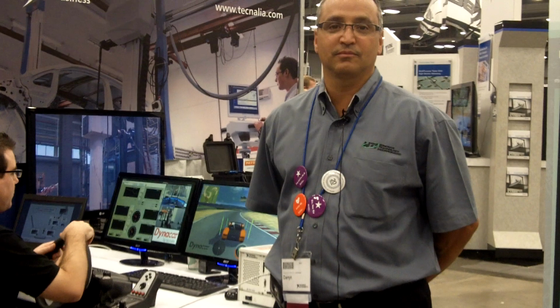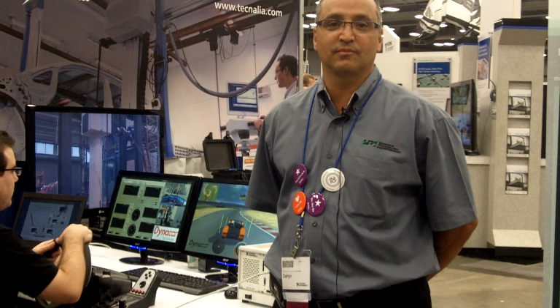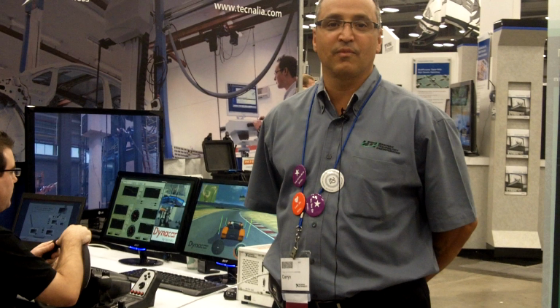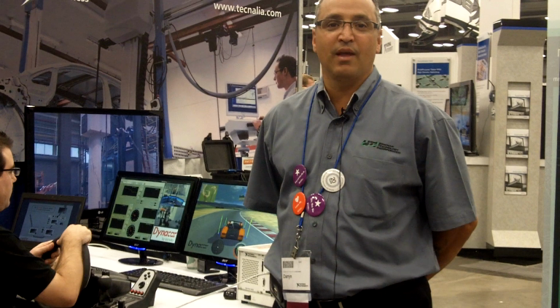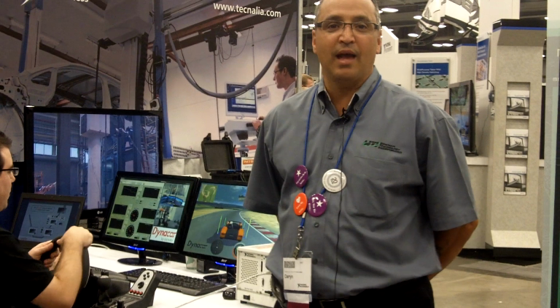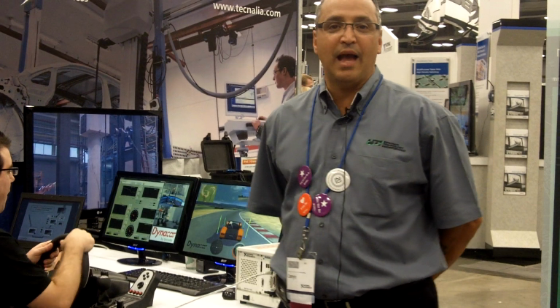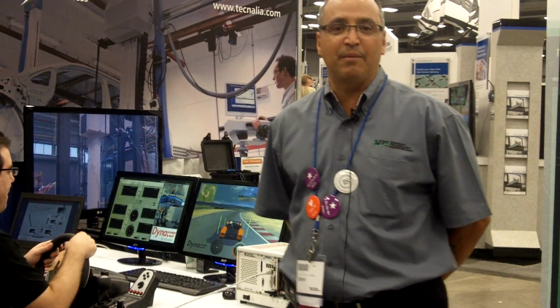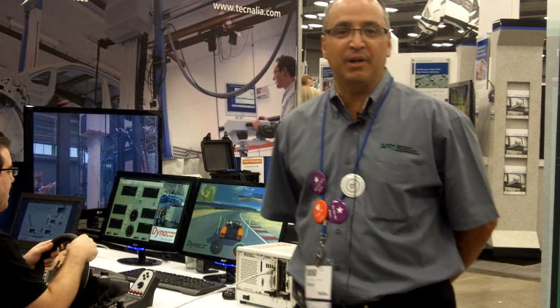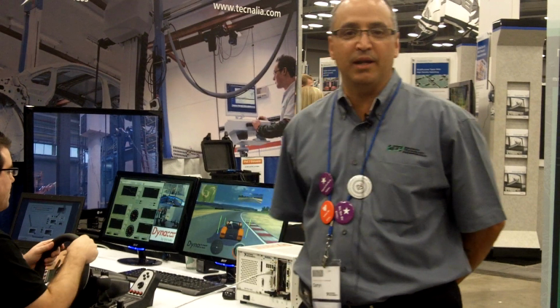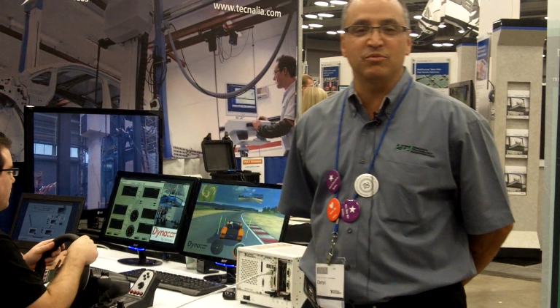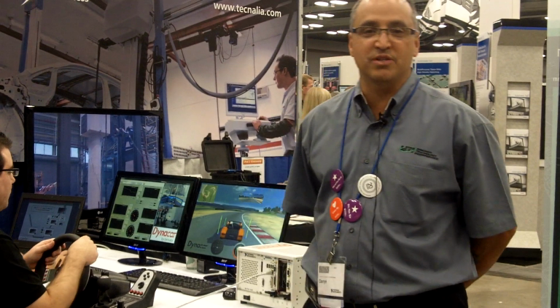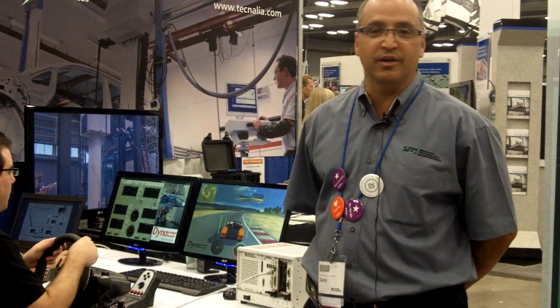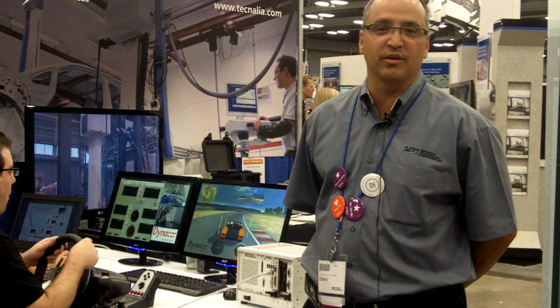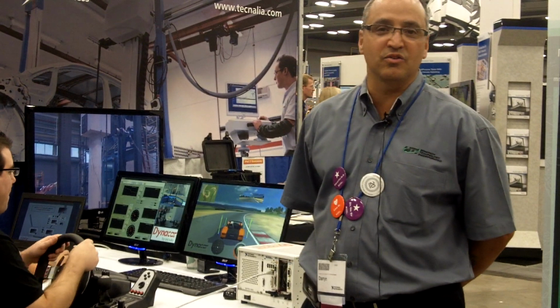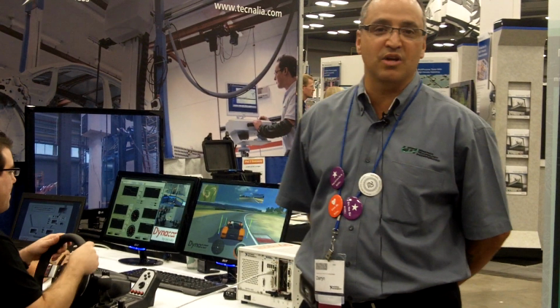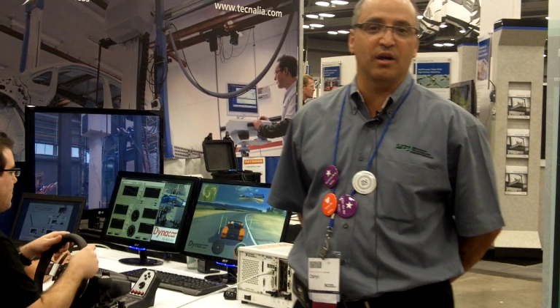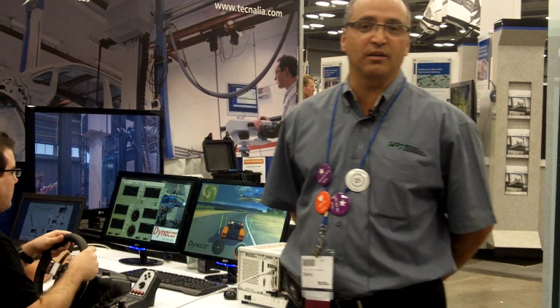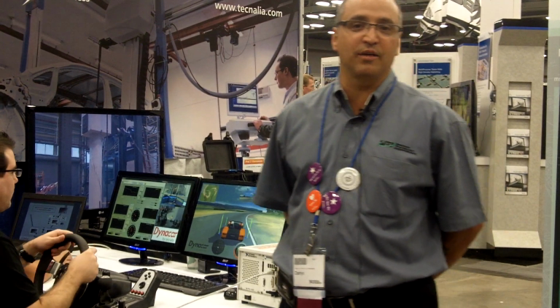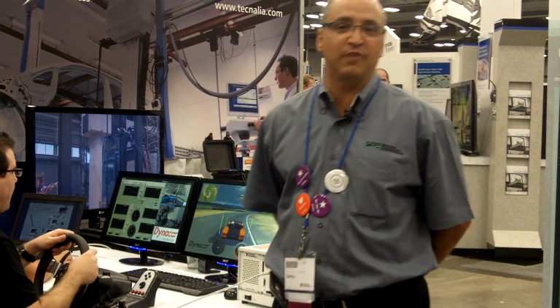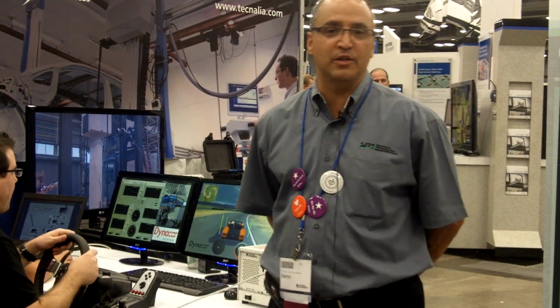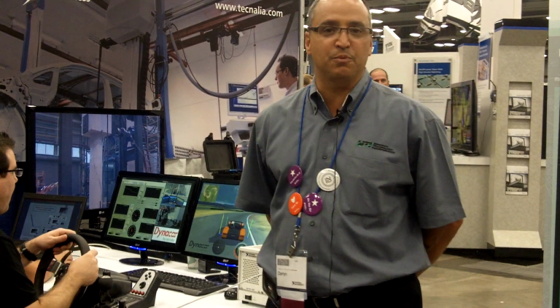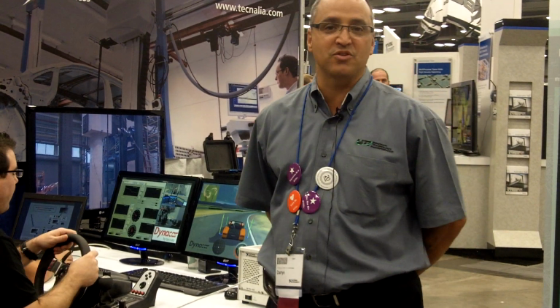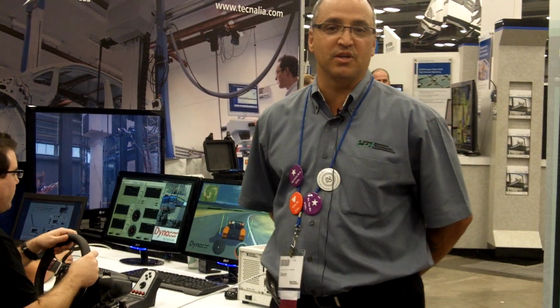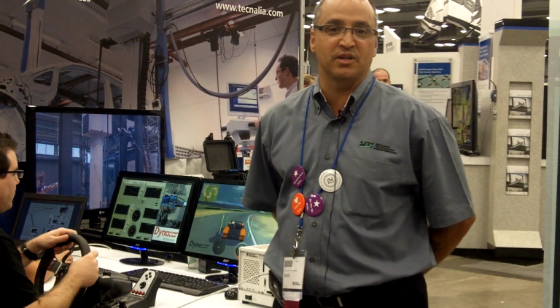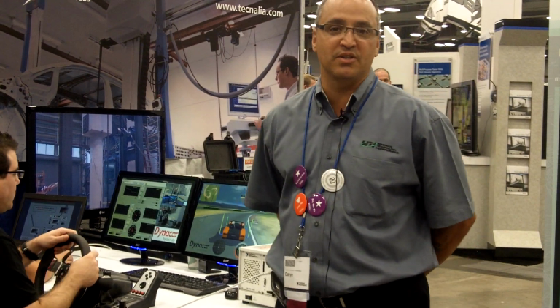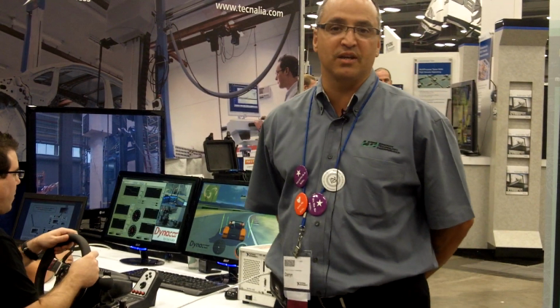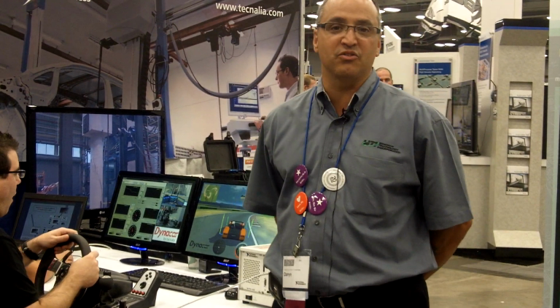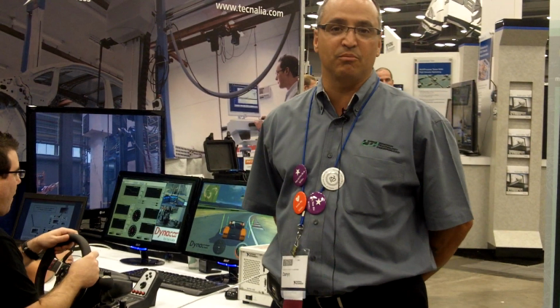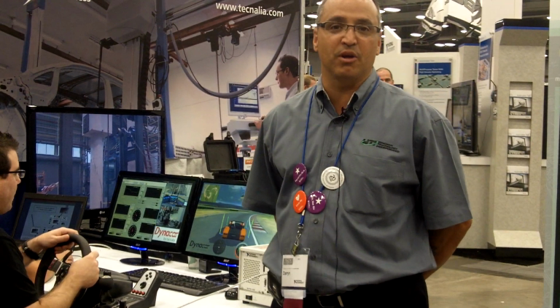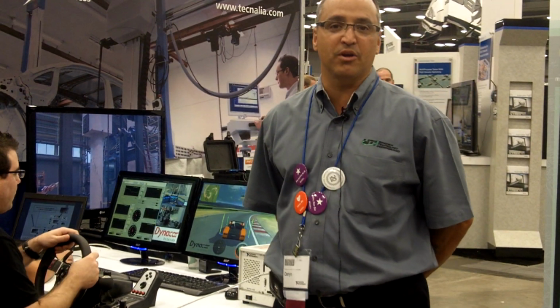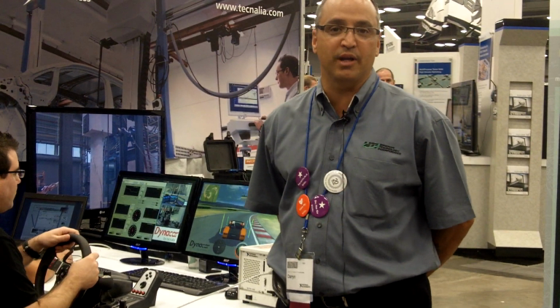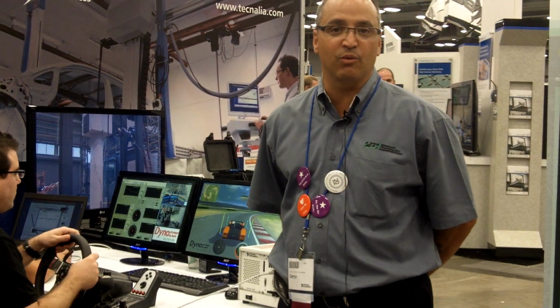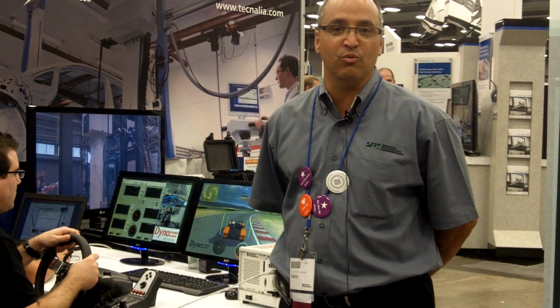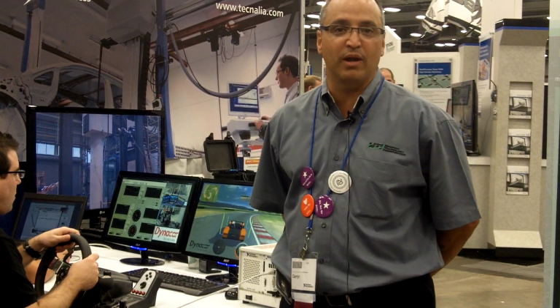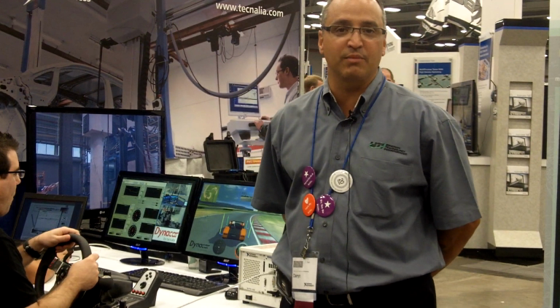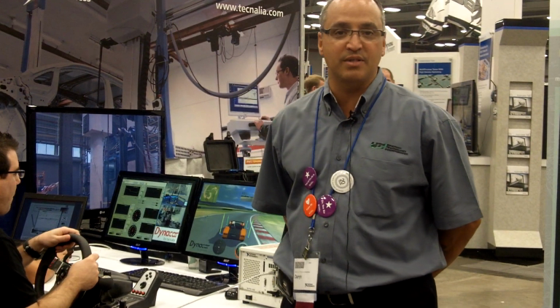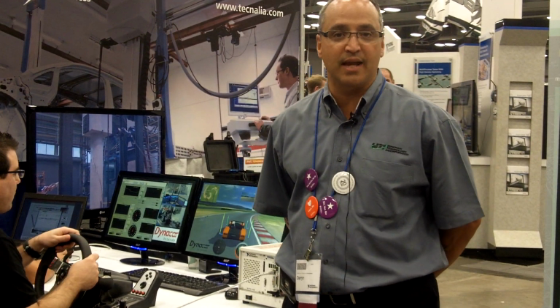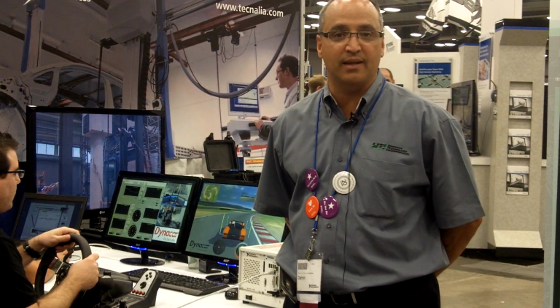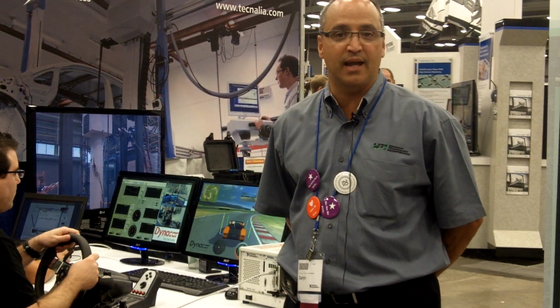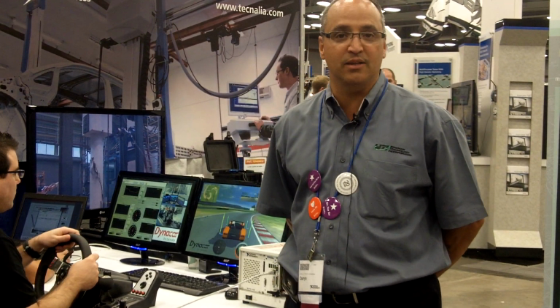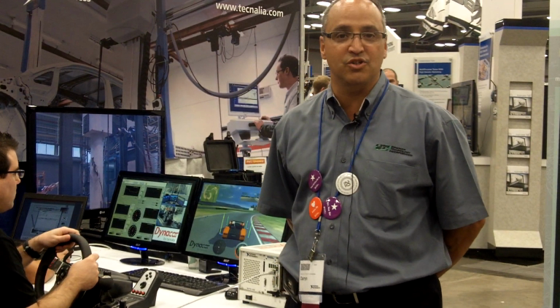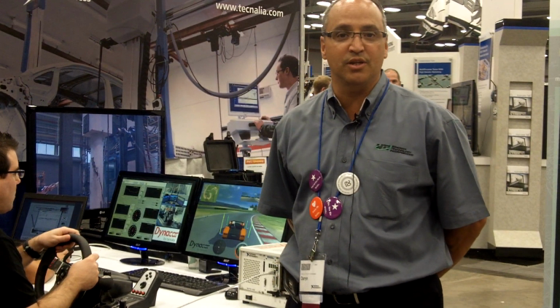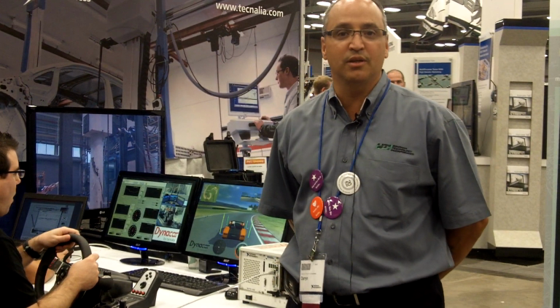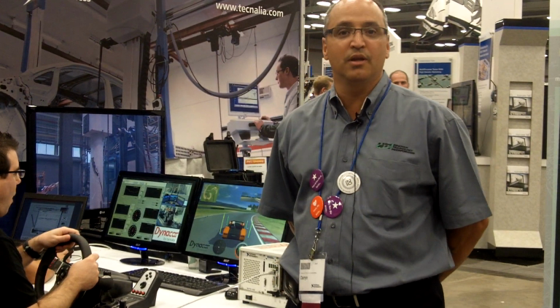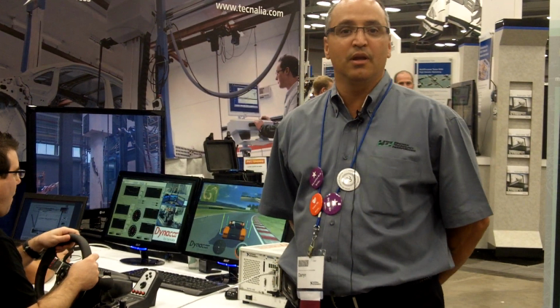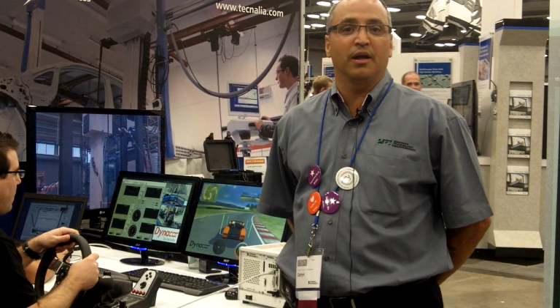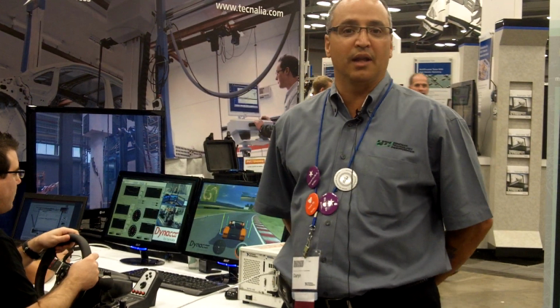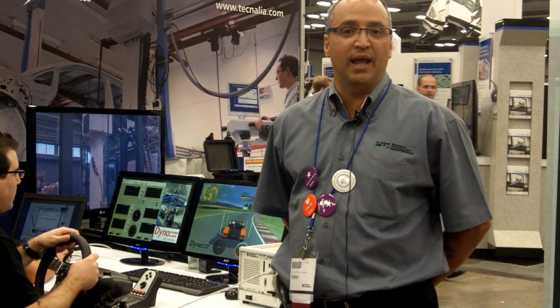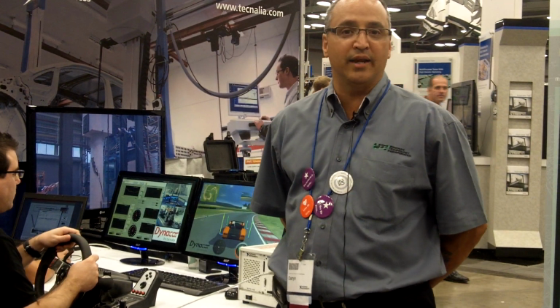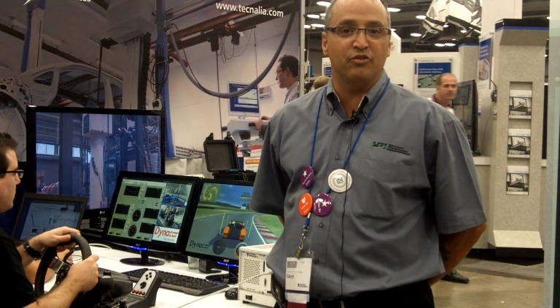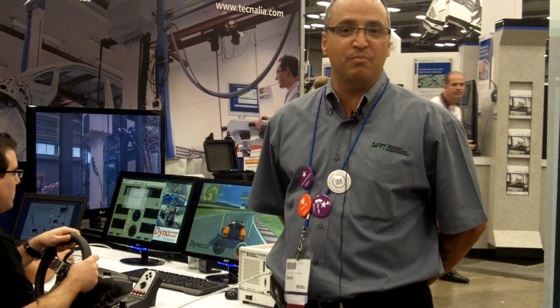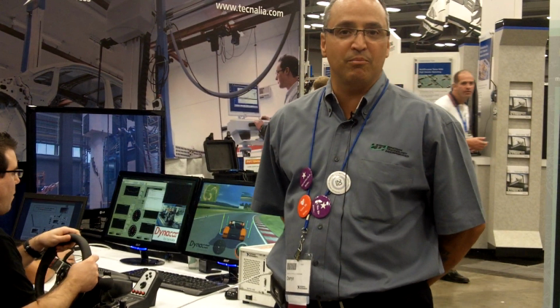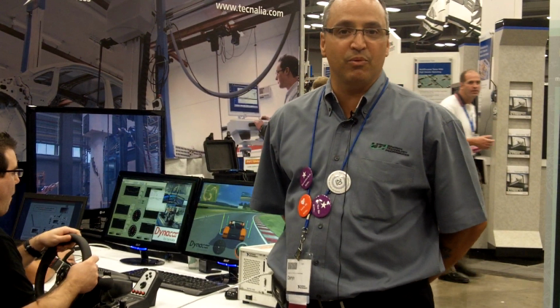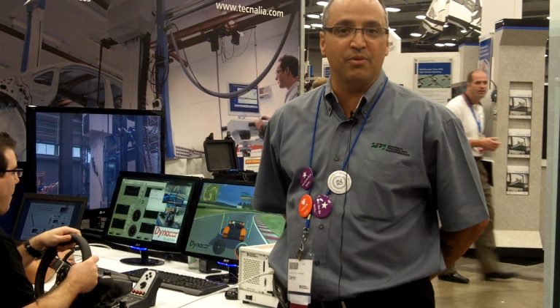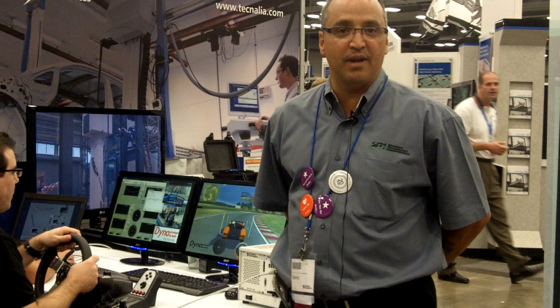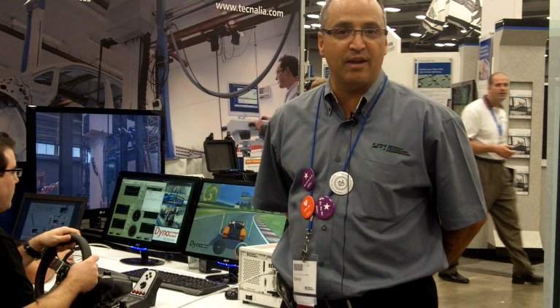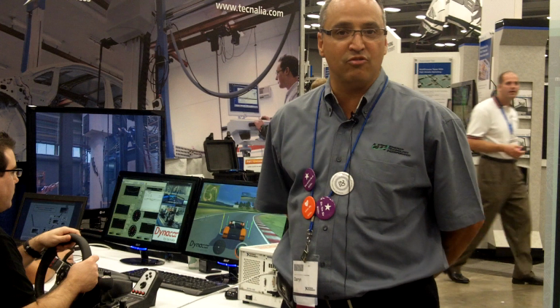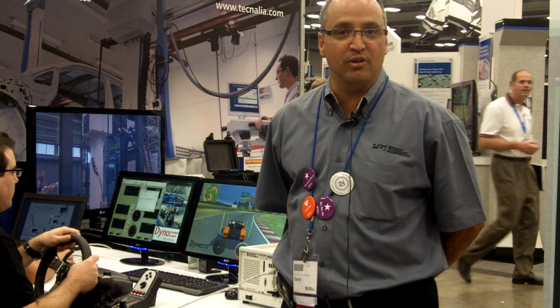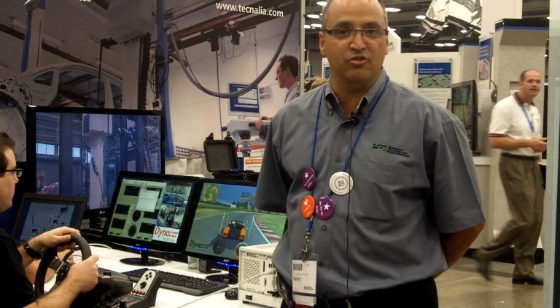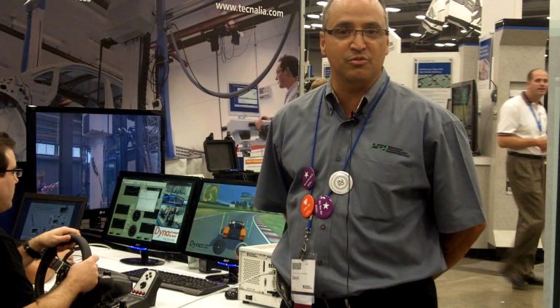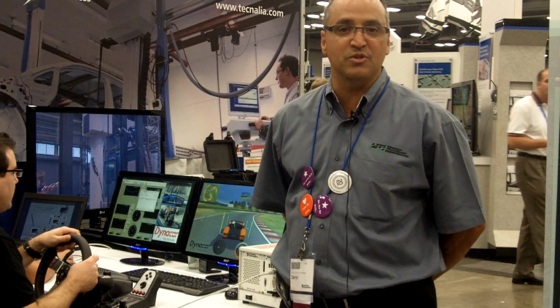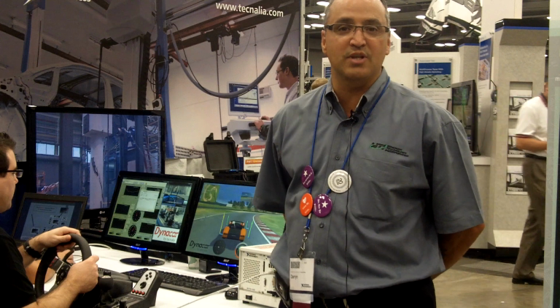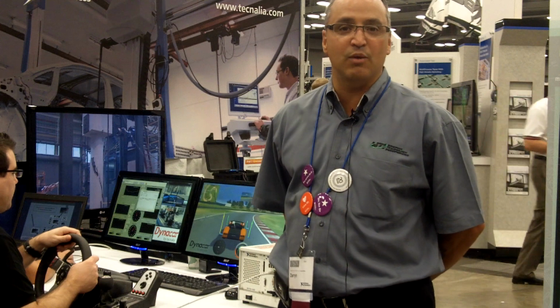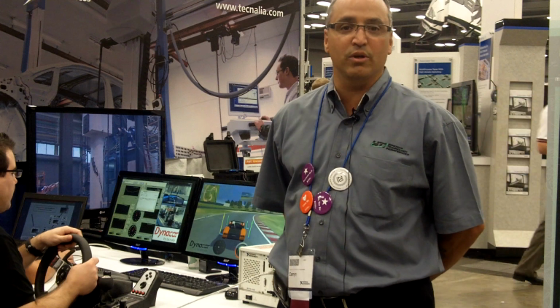Hi, my name is Darren Lazar. I'm Vice President of Sales and Marketing with Weinman Technology, an Alliance member with National Instruments Network.